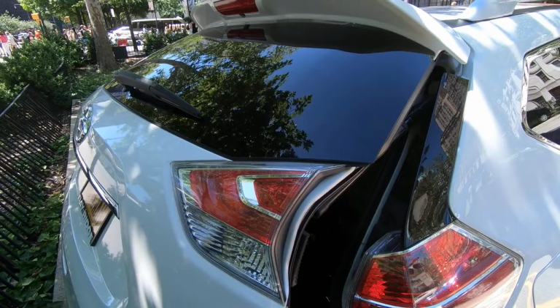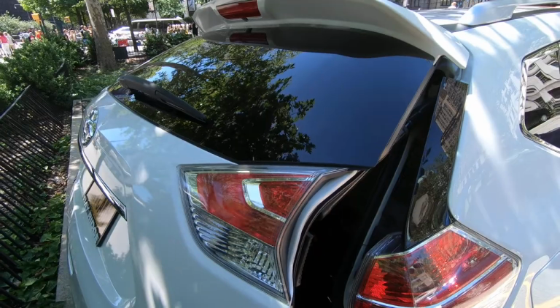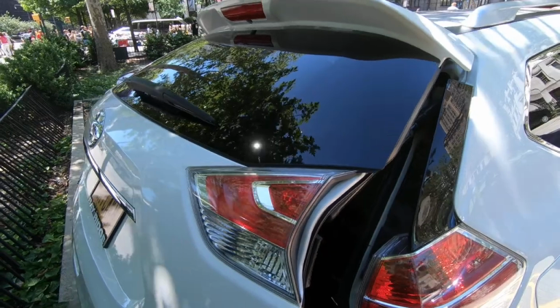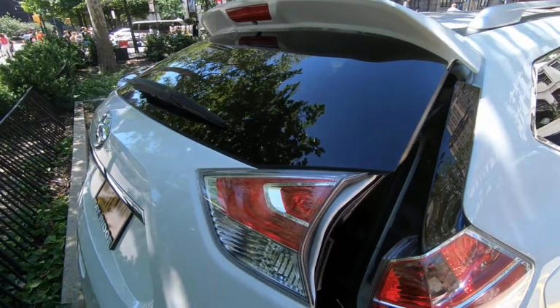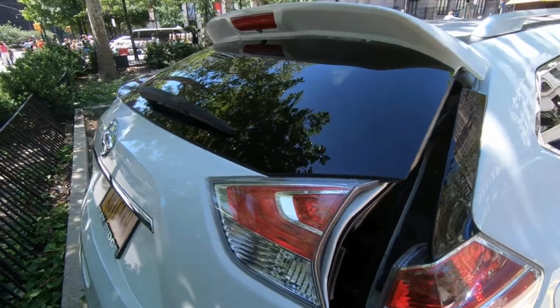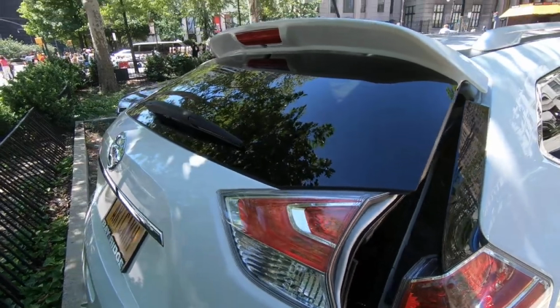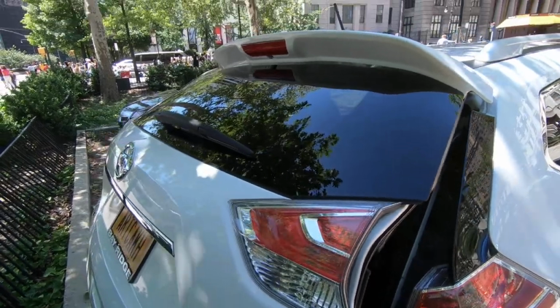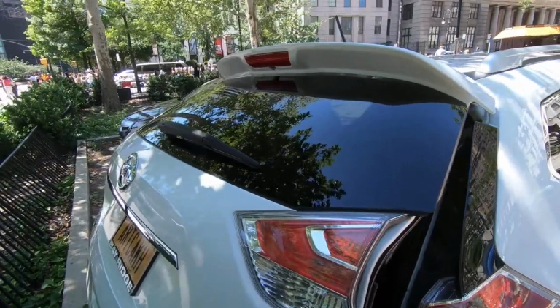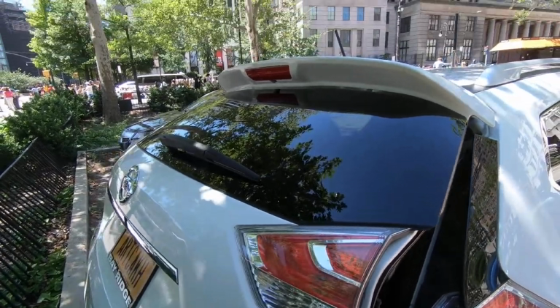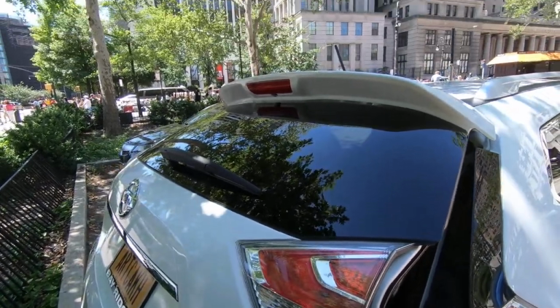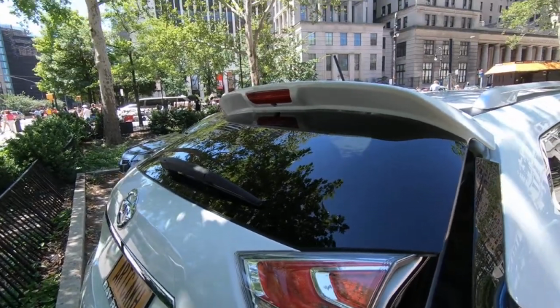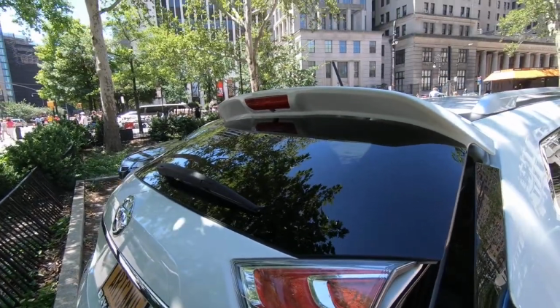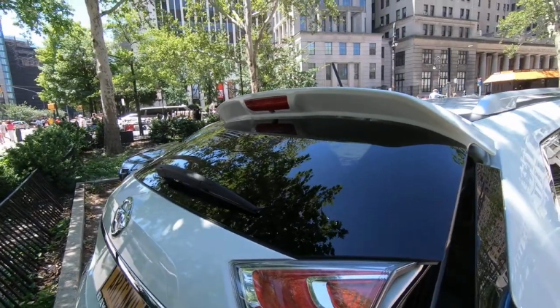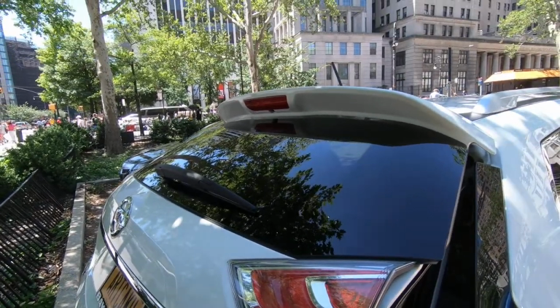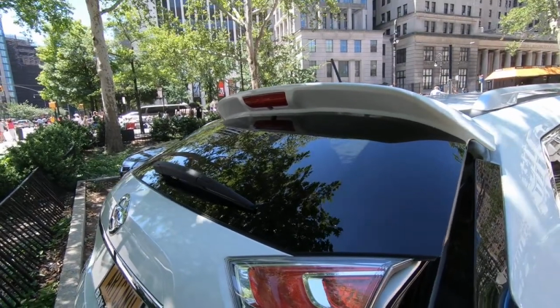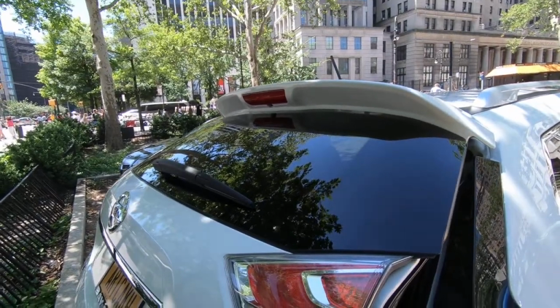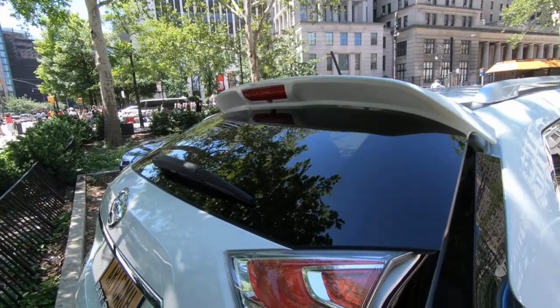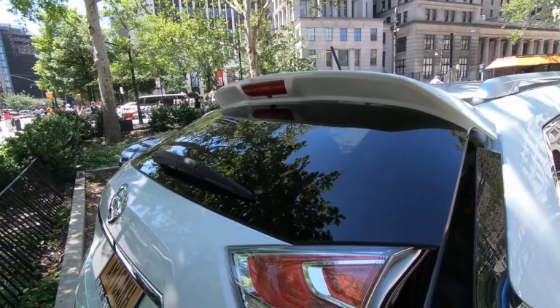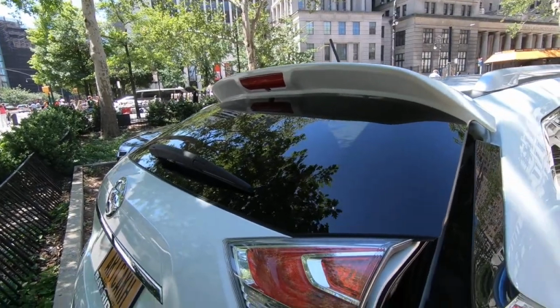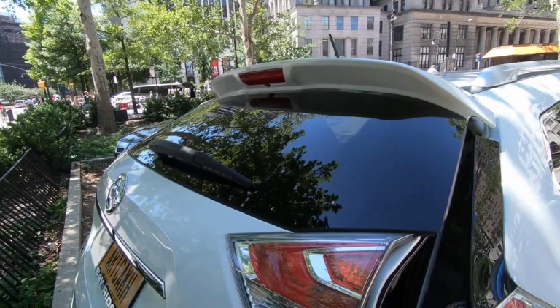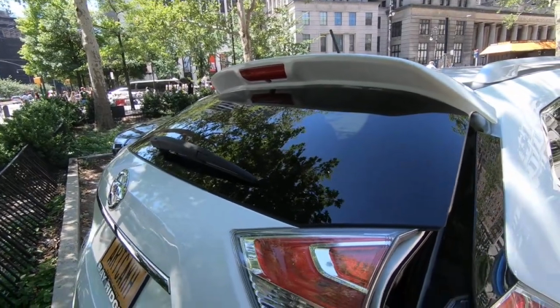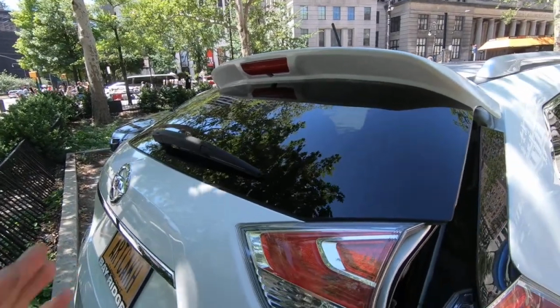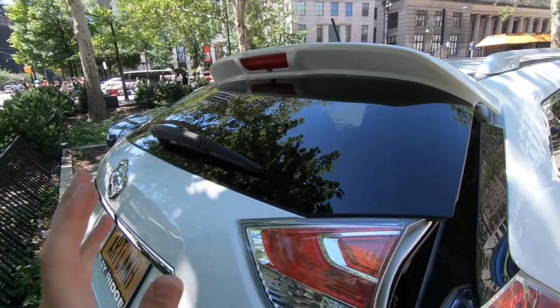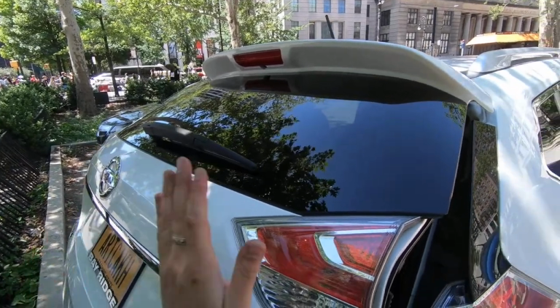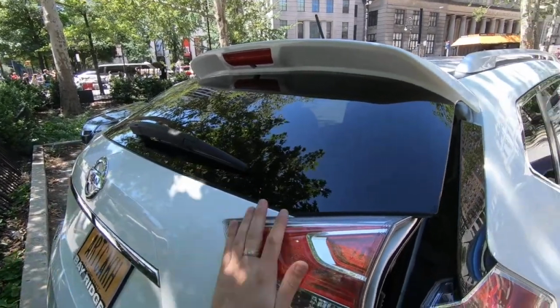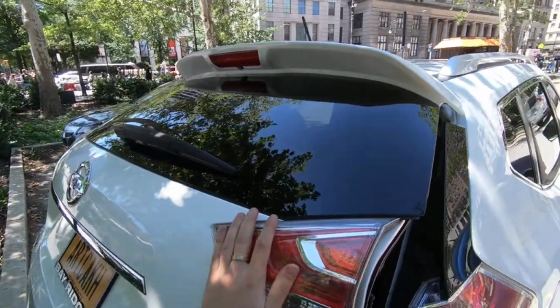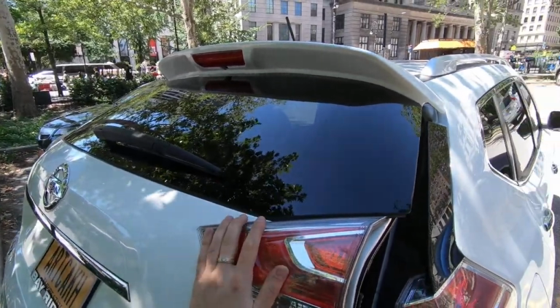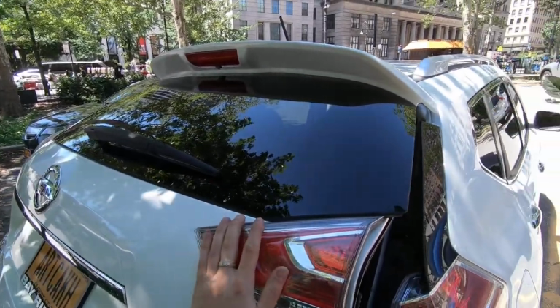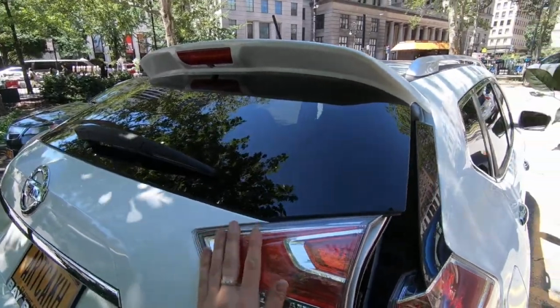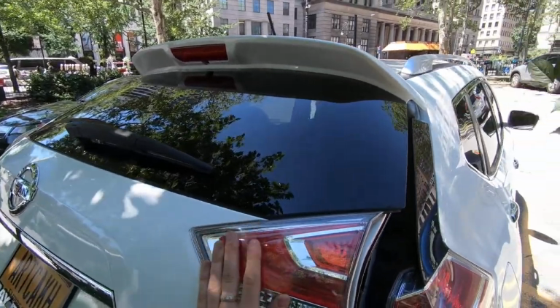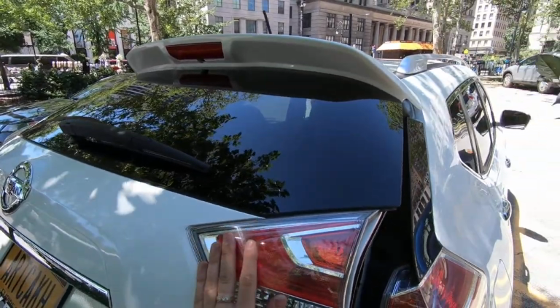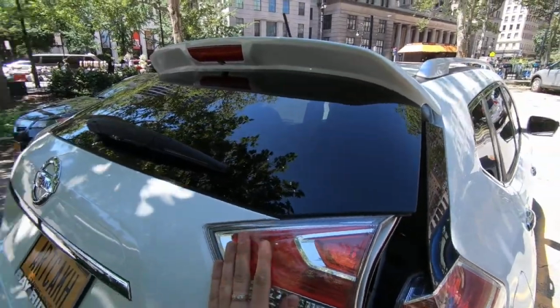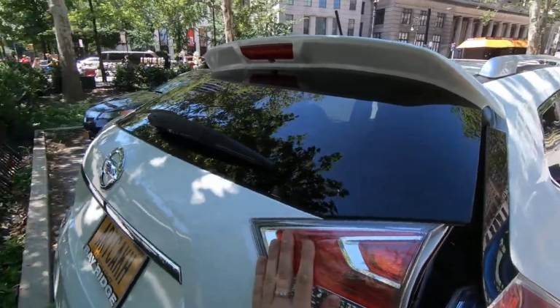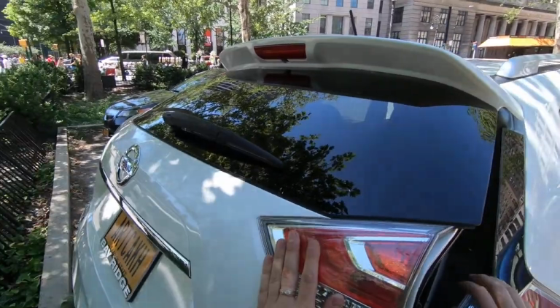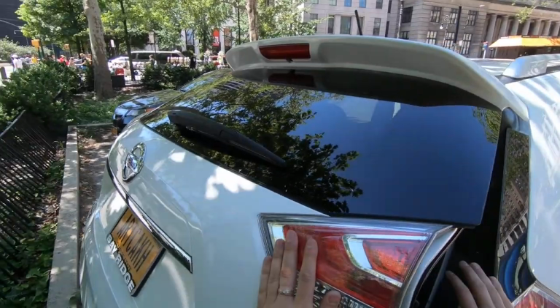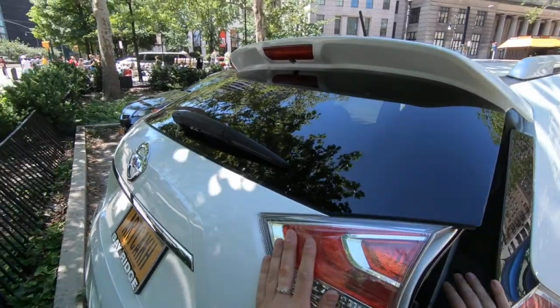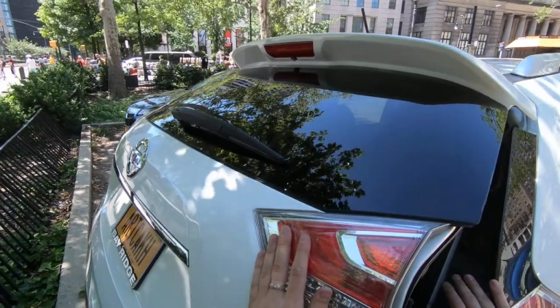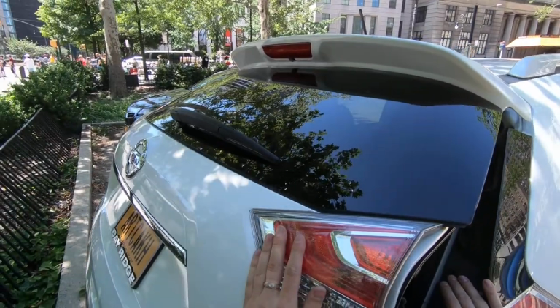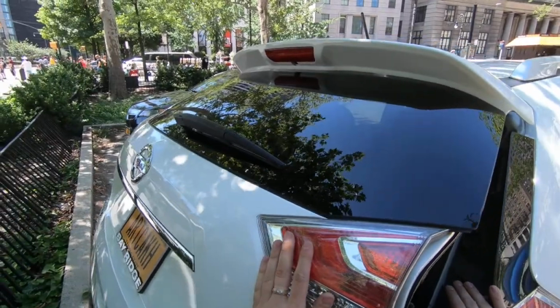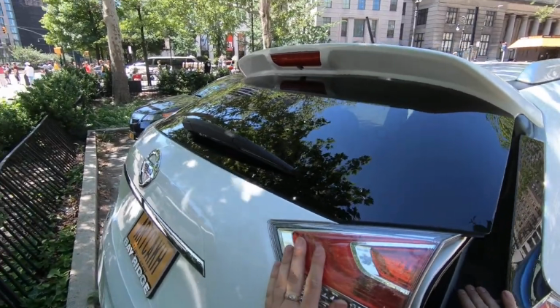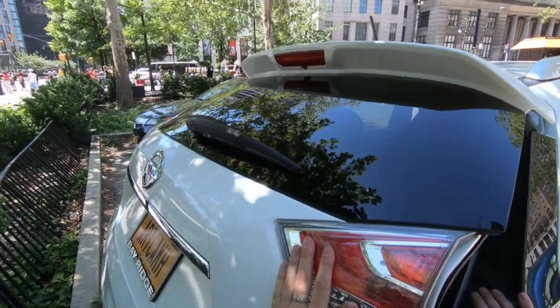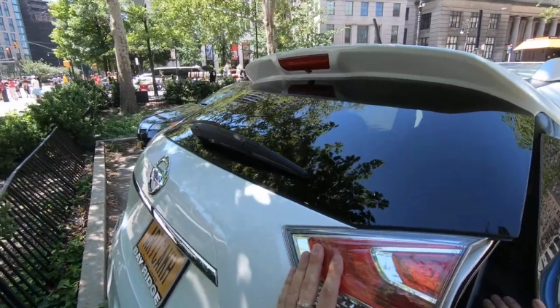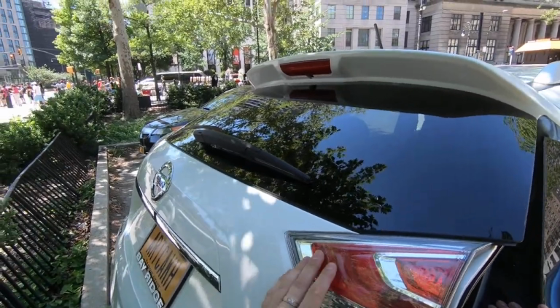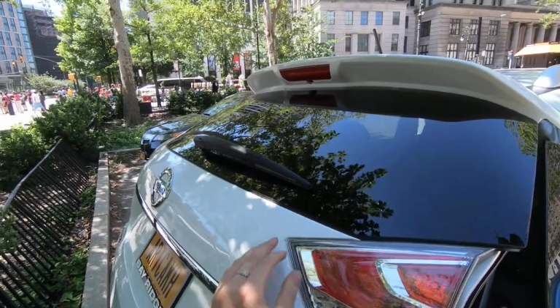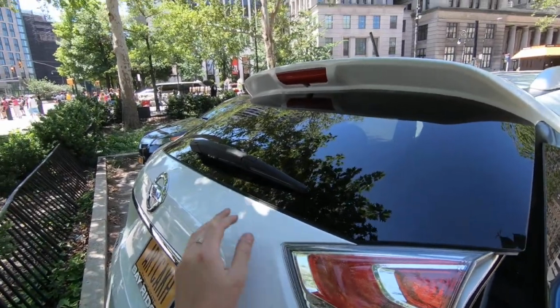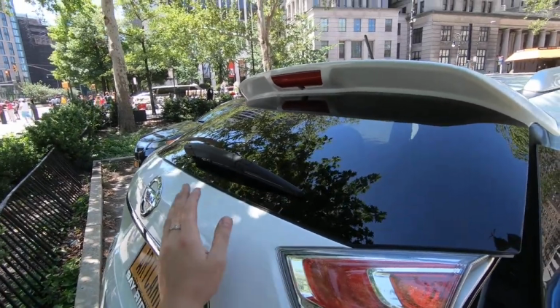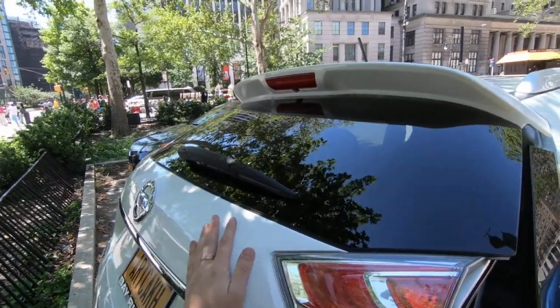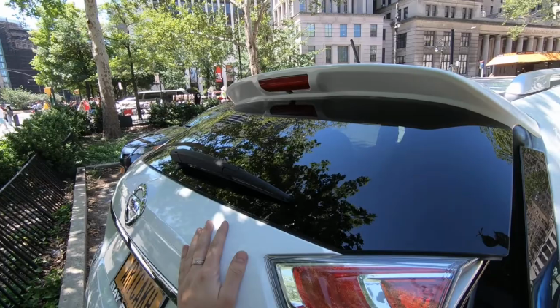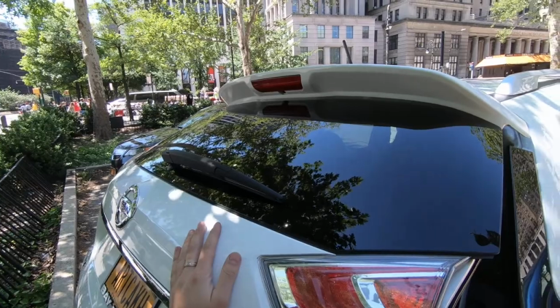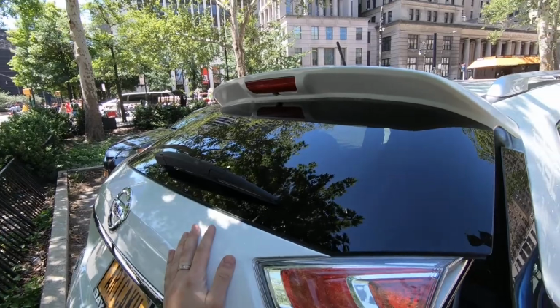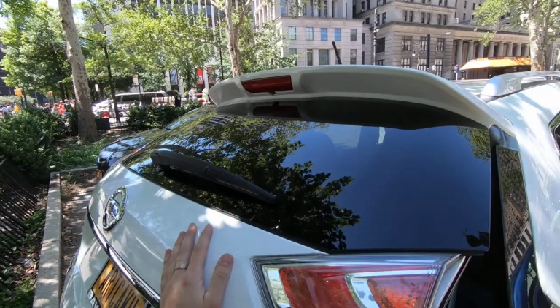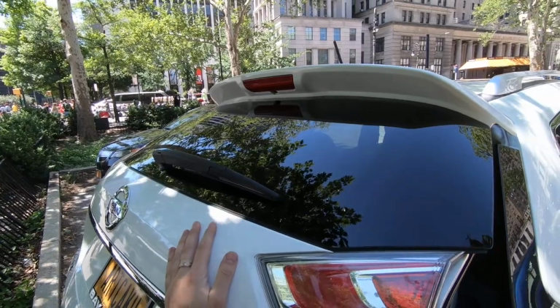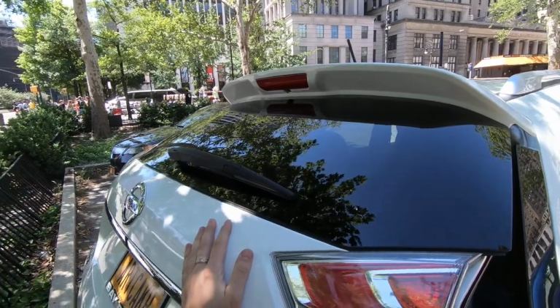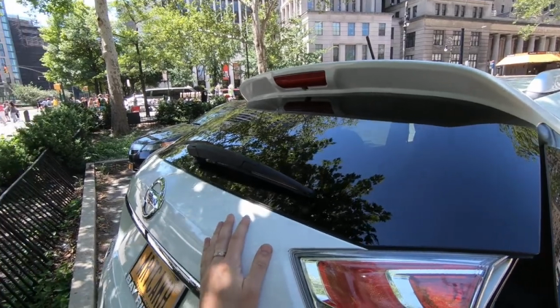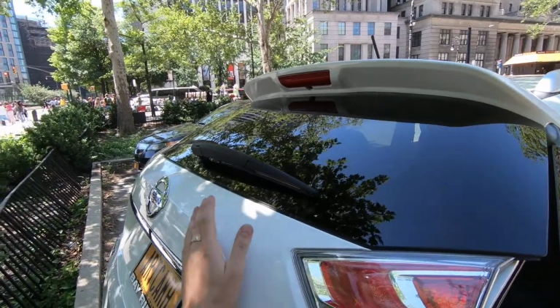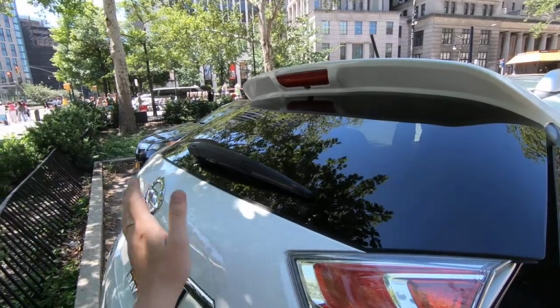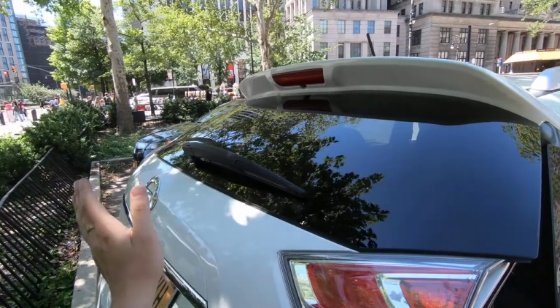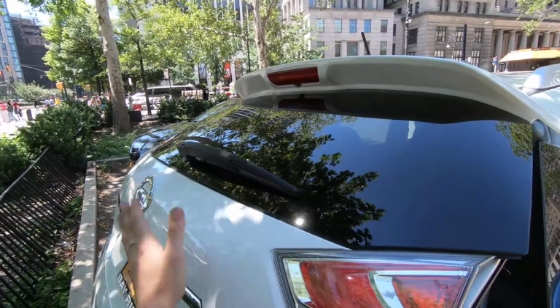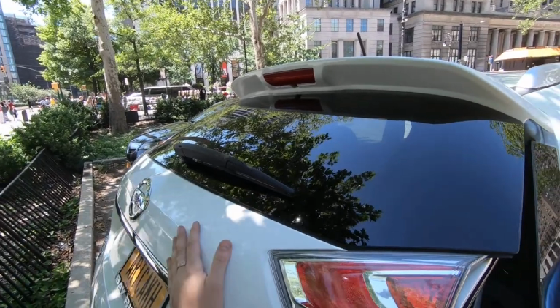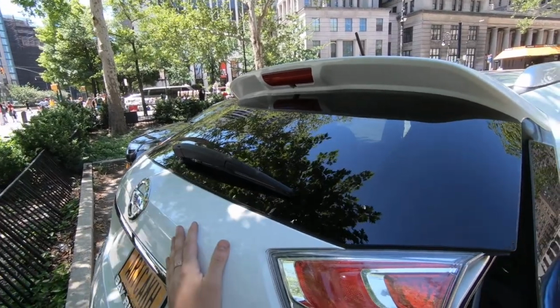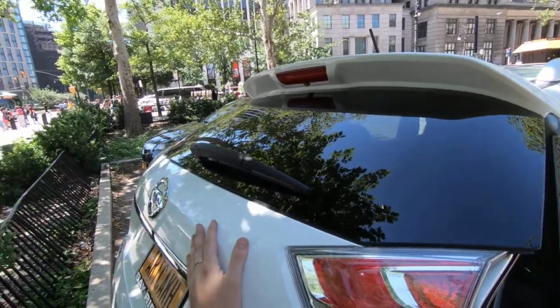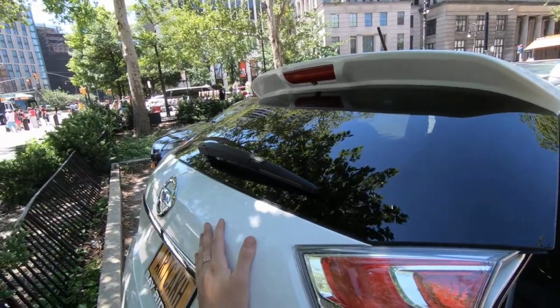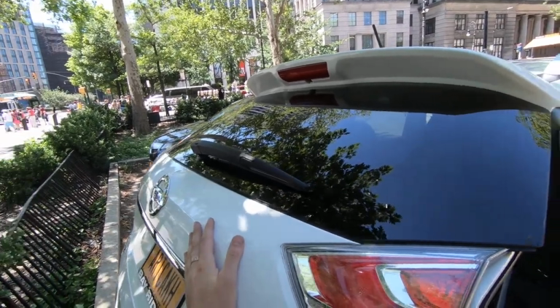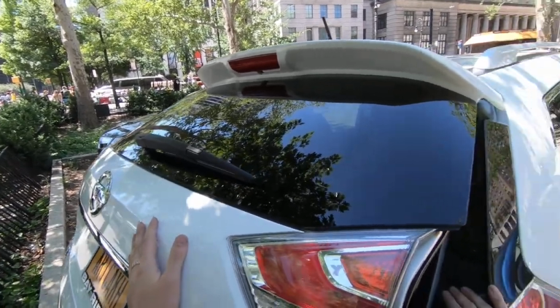Hey guys, FixAlex here. Today I'm going to show you how to remove your tailgate light on Nissan Rogue.